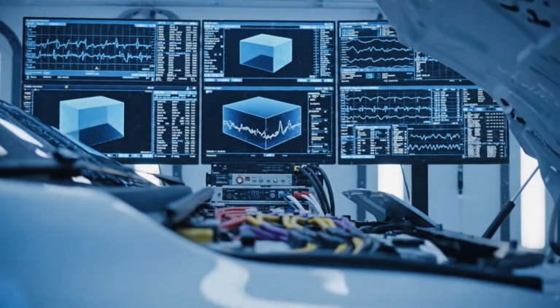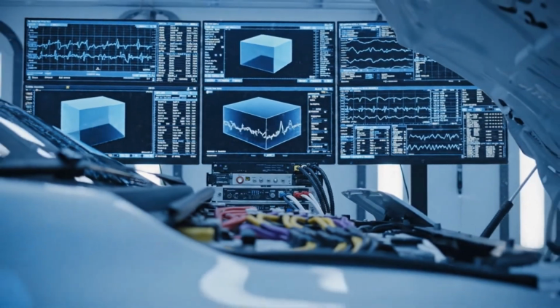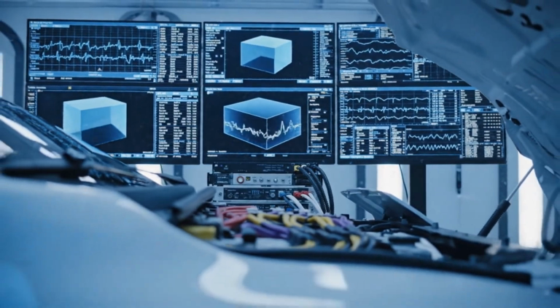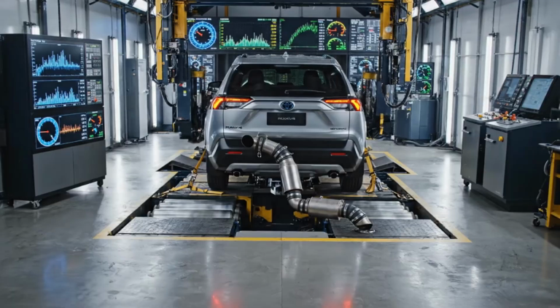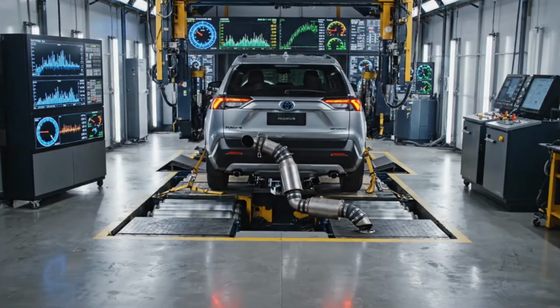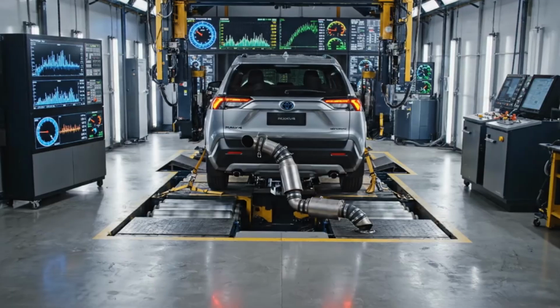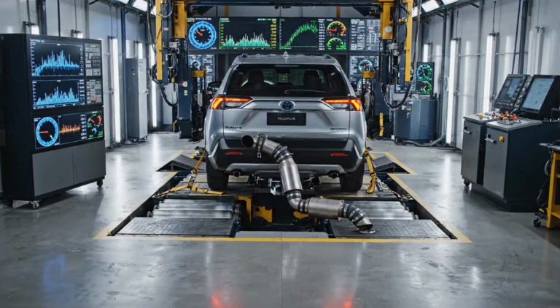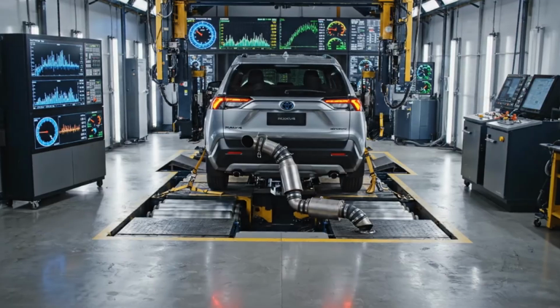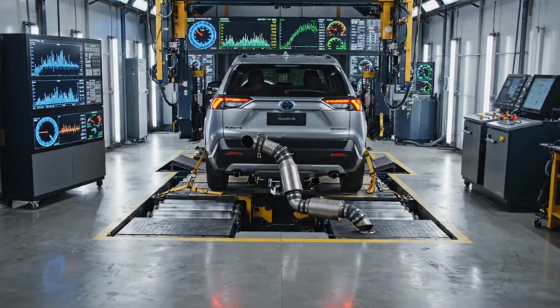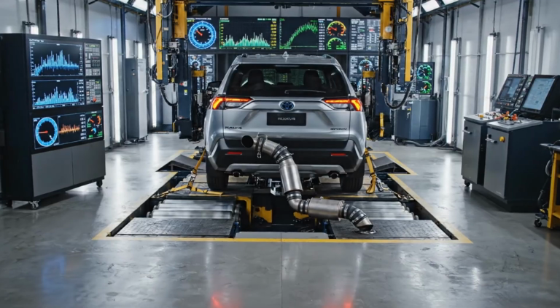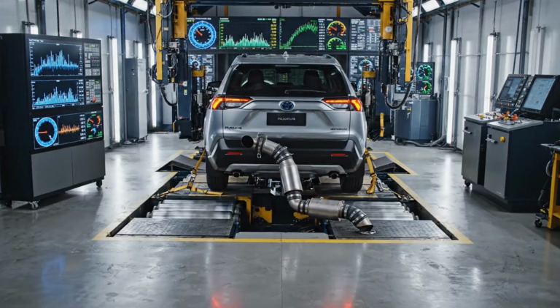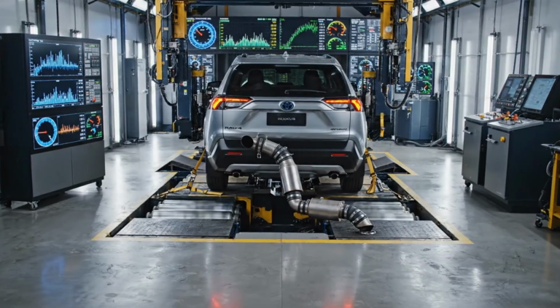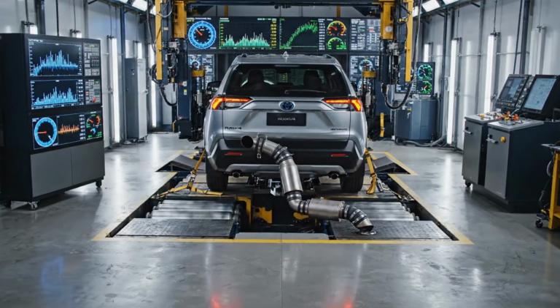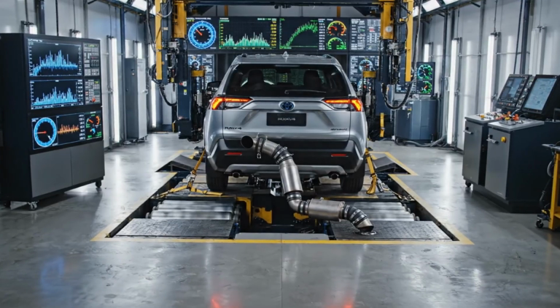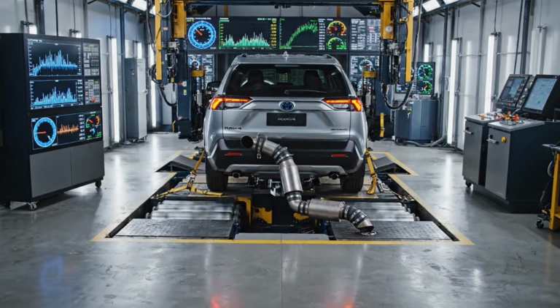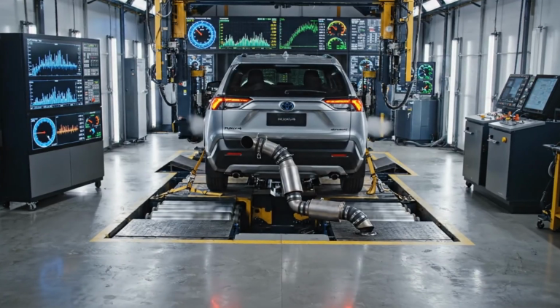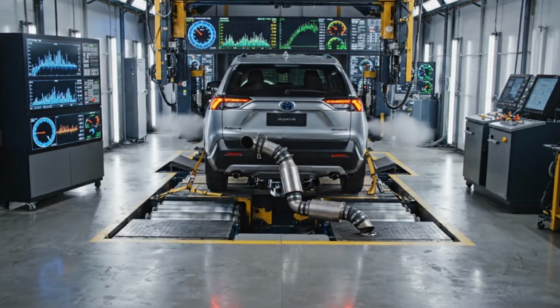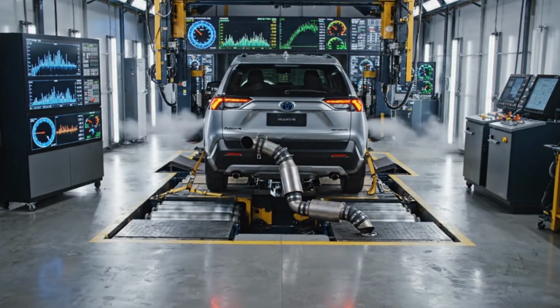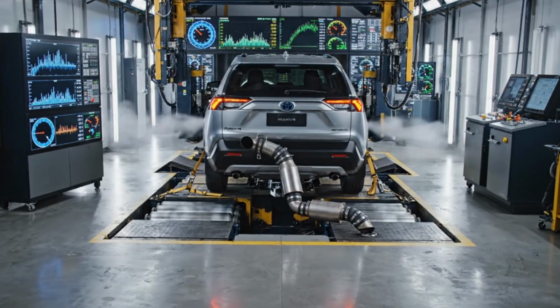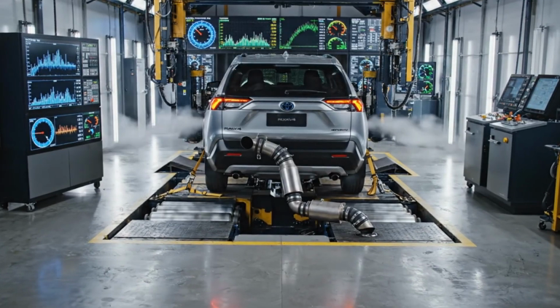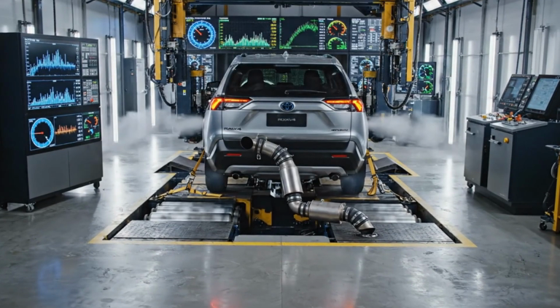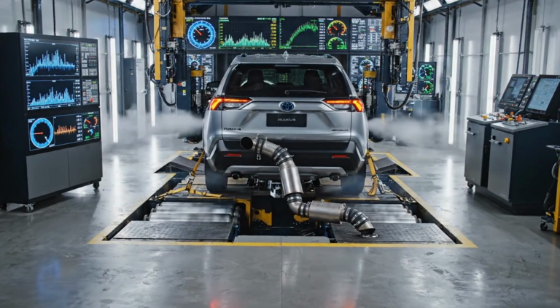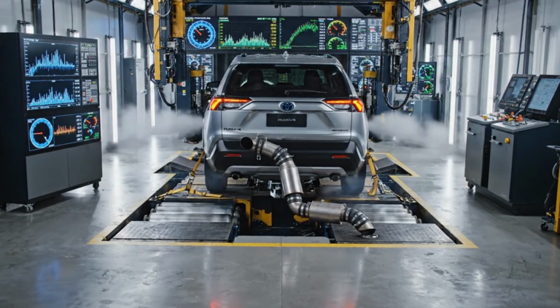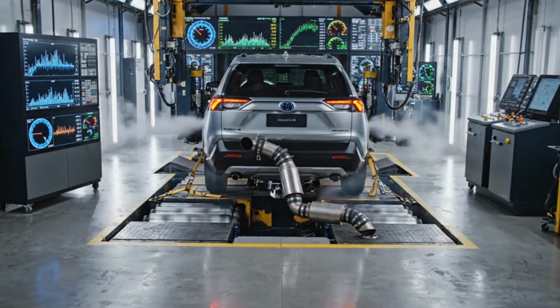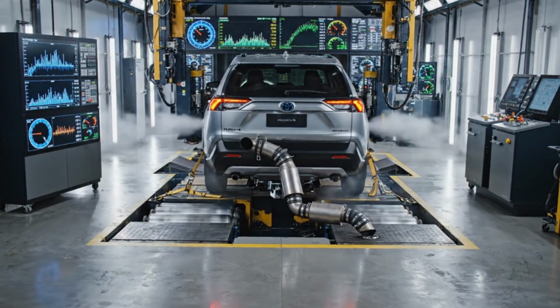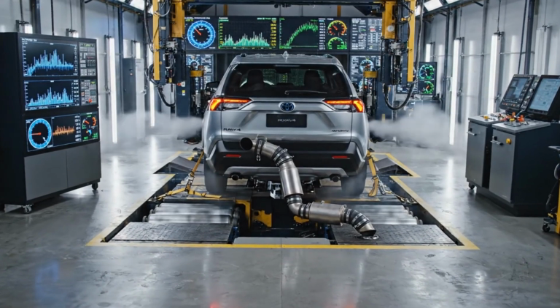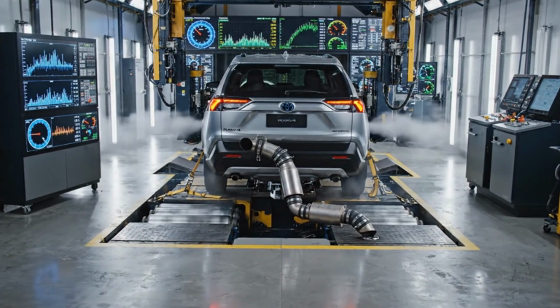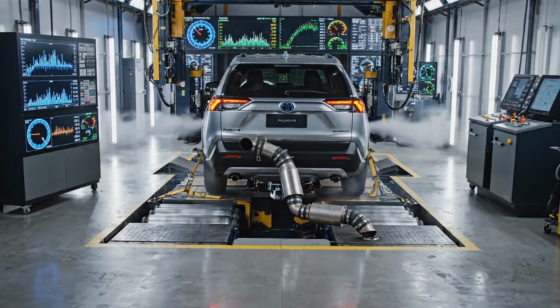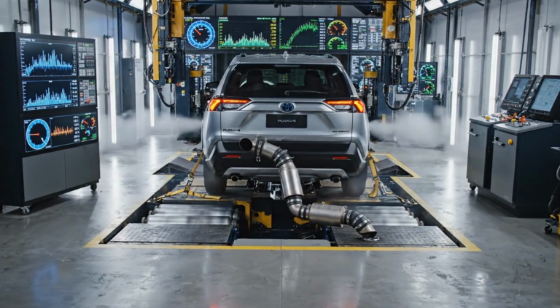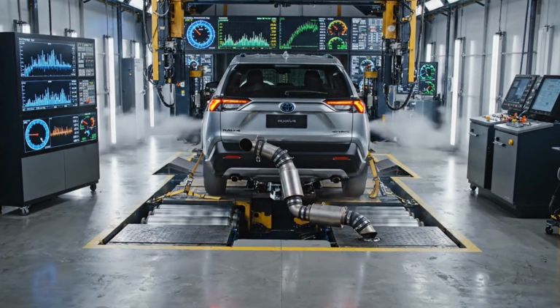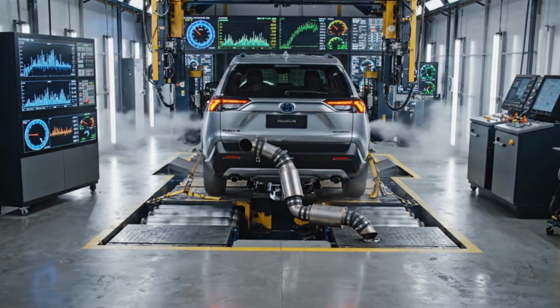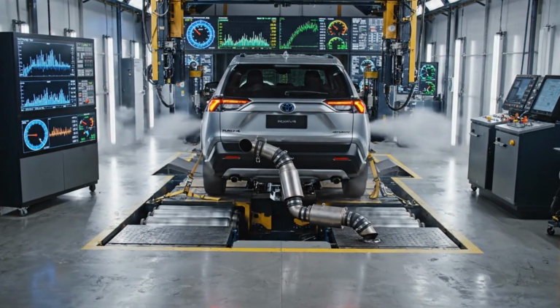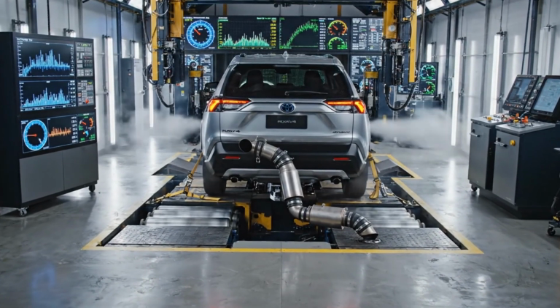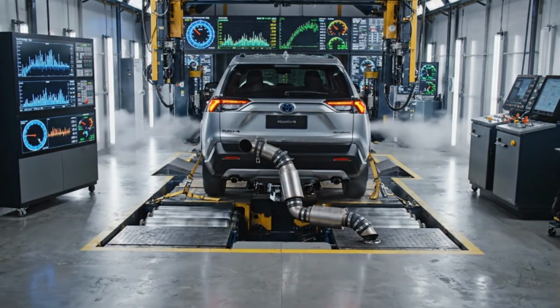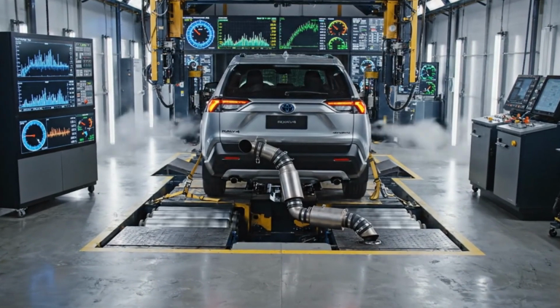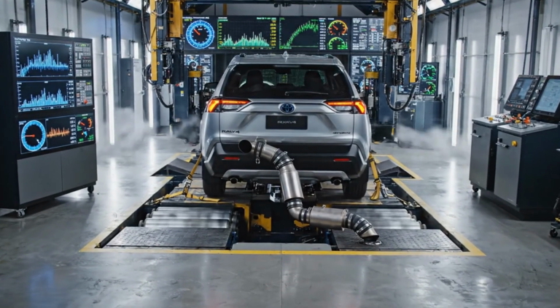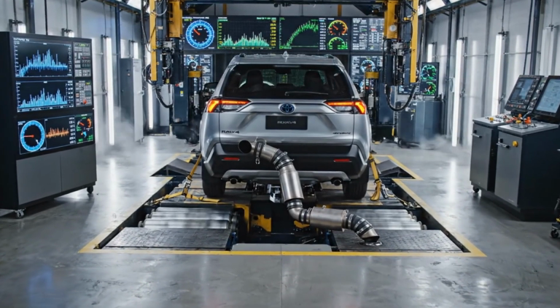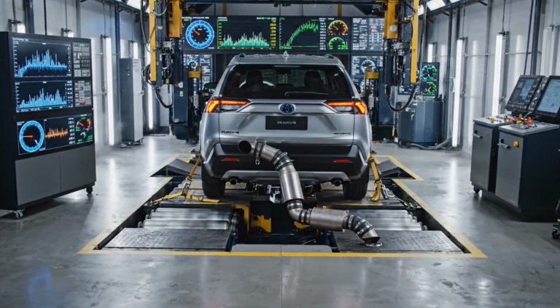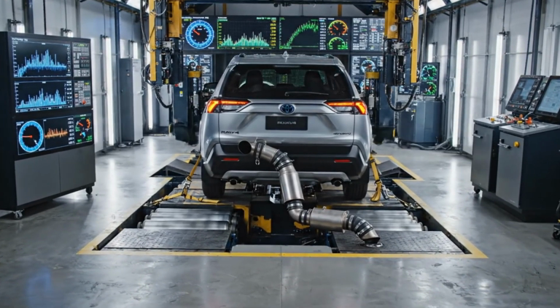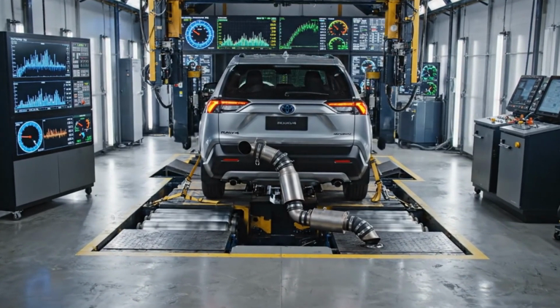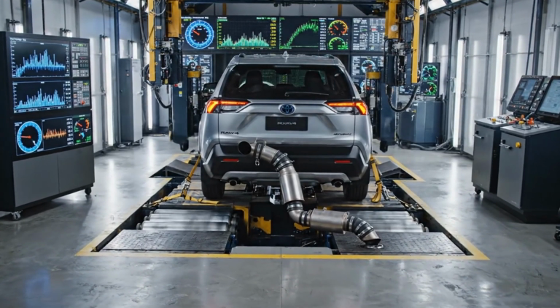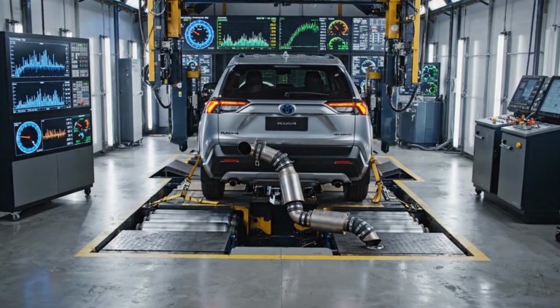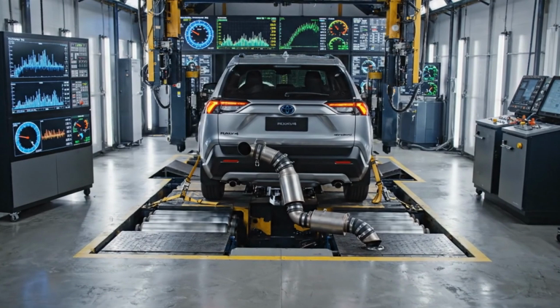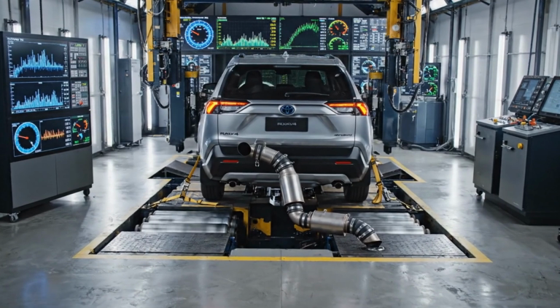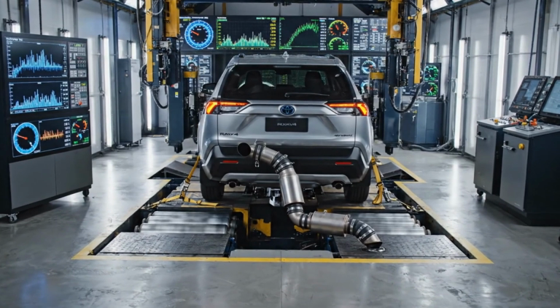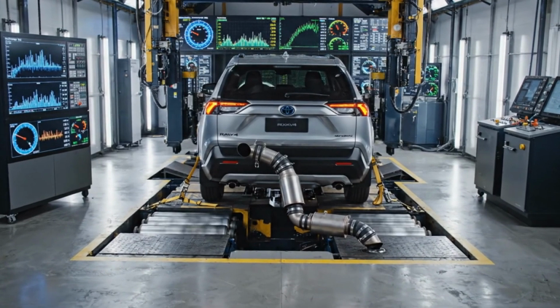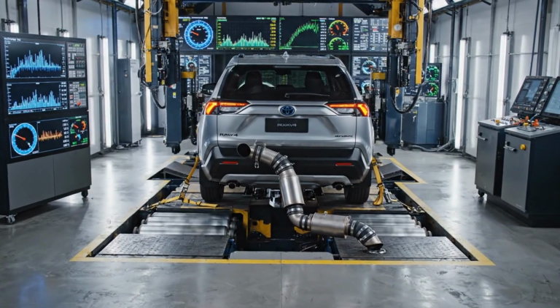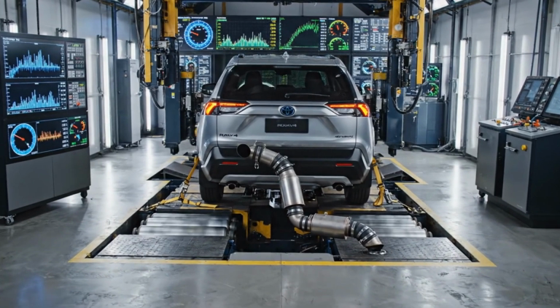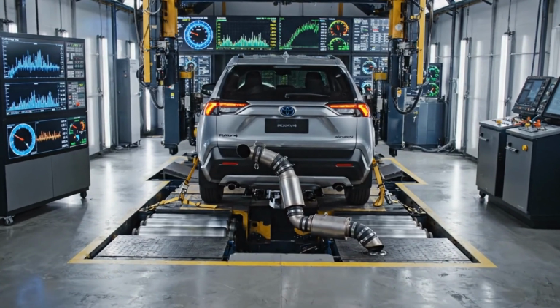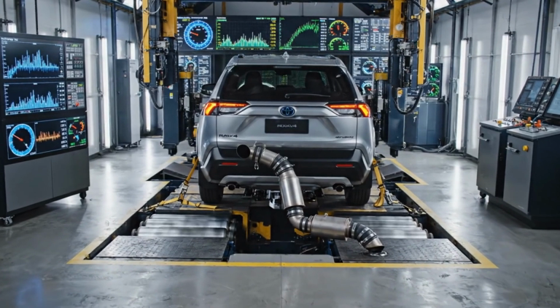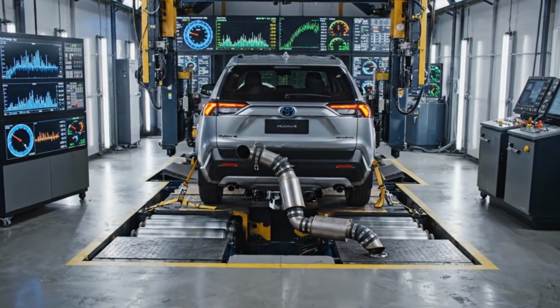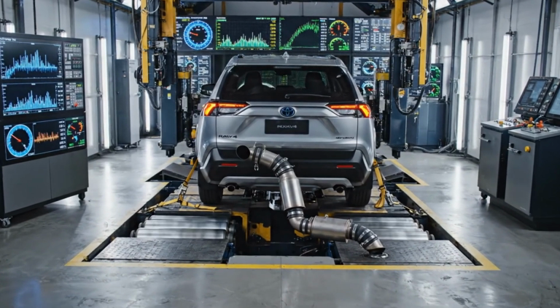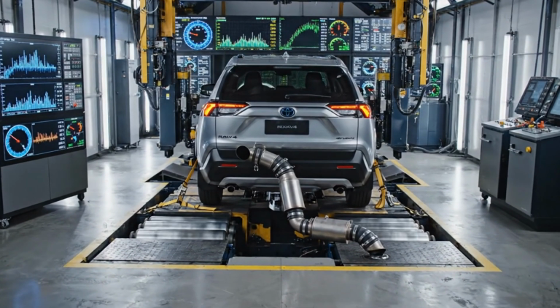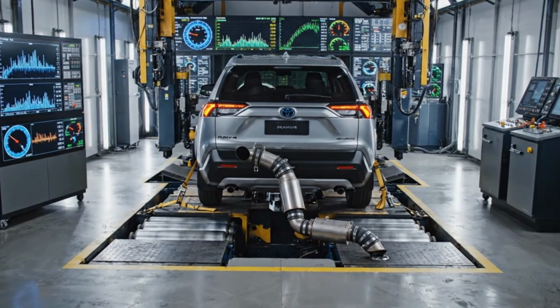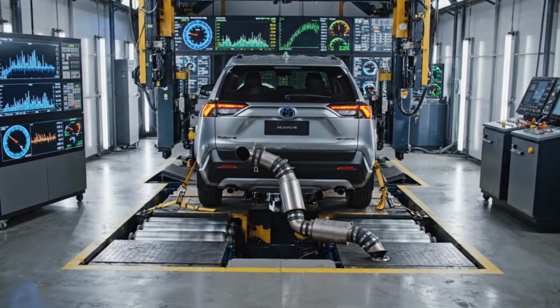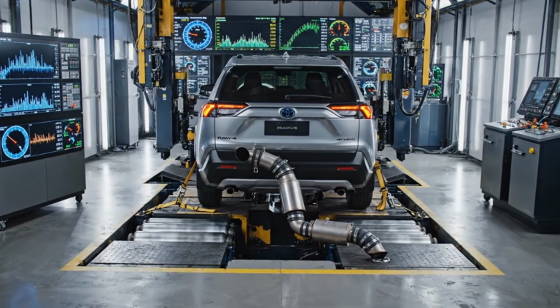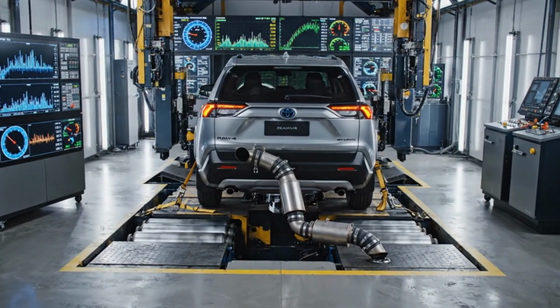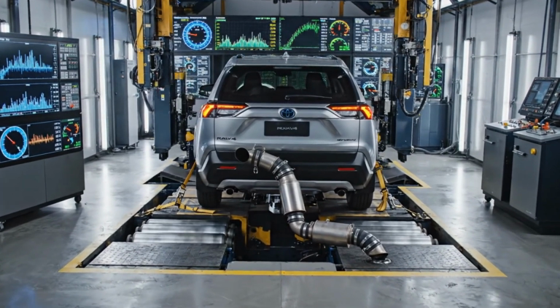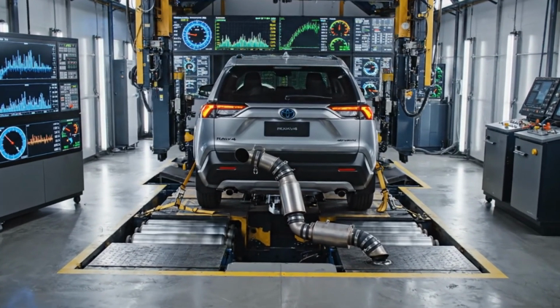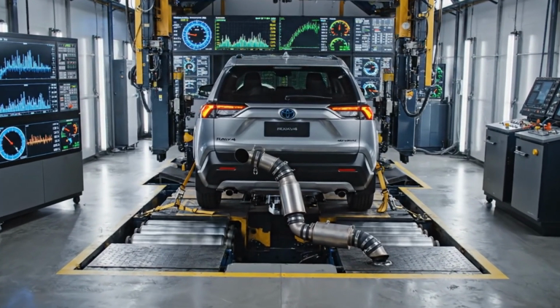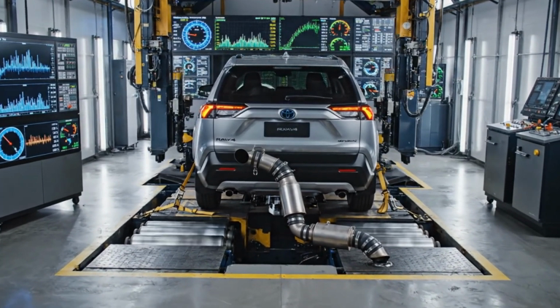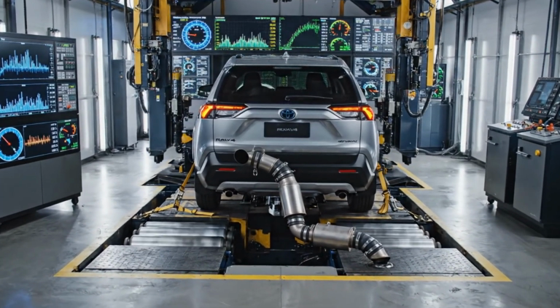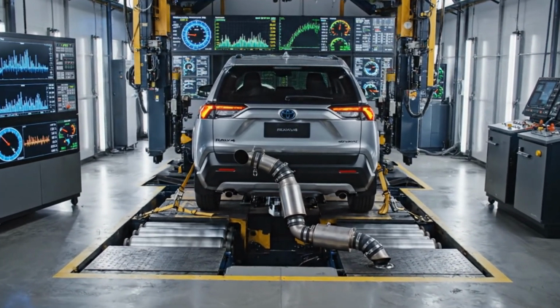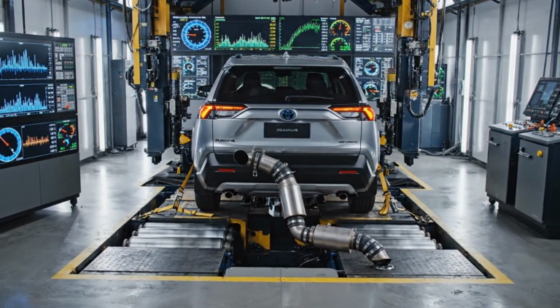Sensors meticulously measure the output, ensuring the powertrain meets stringent performance and emissions standards.